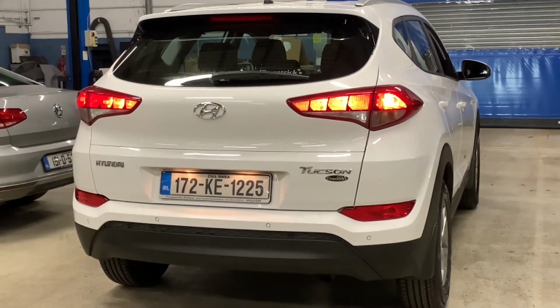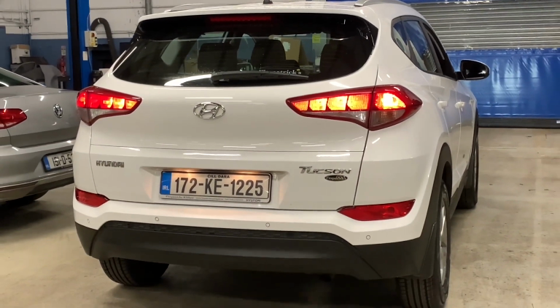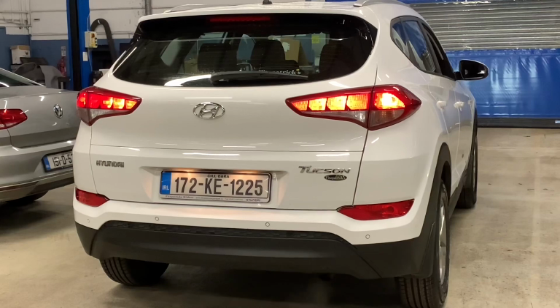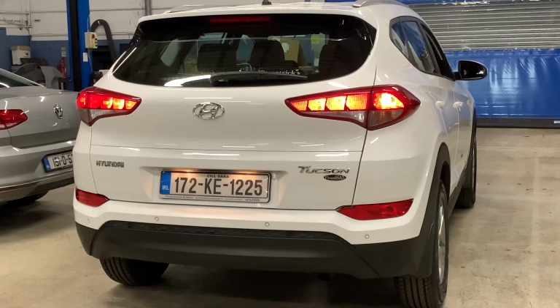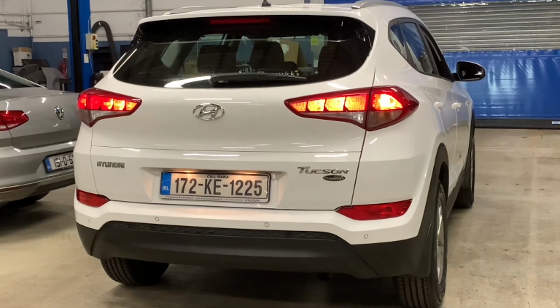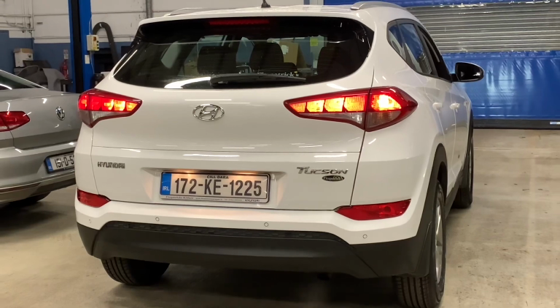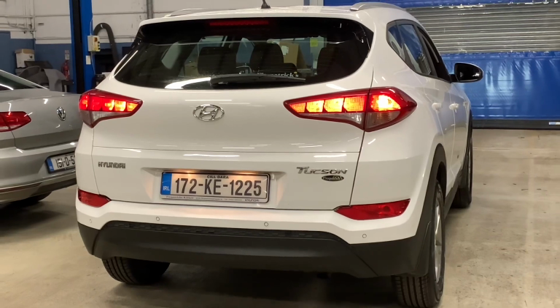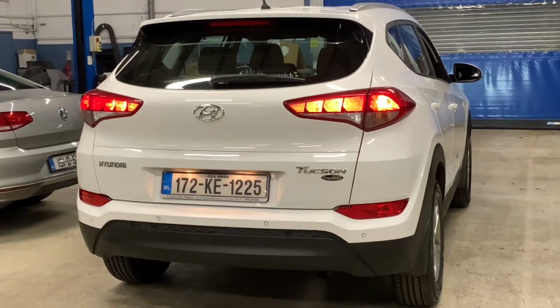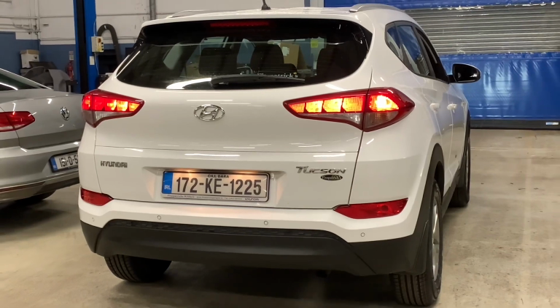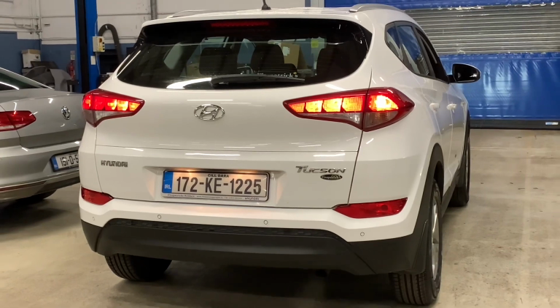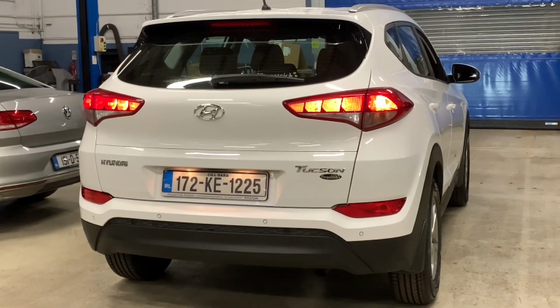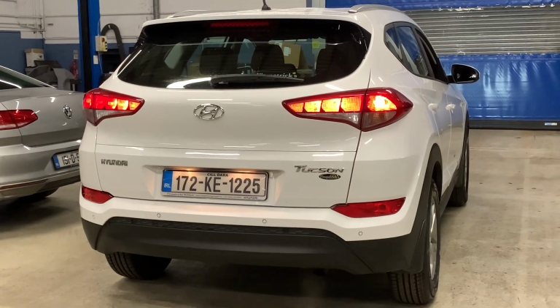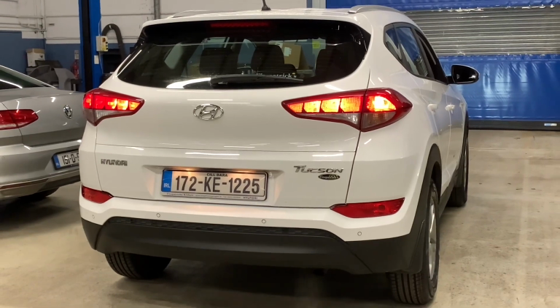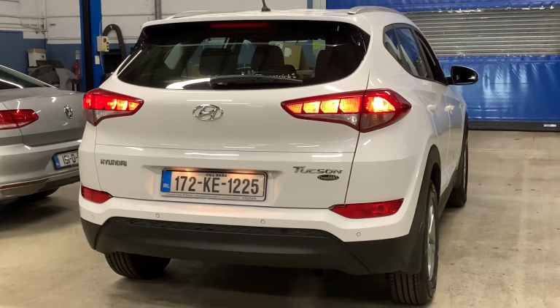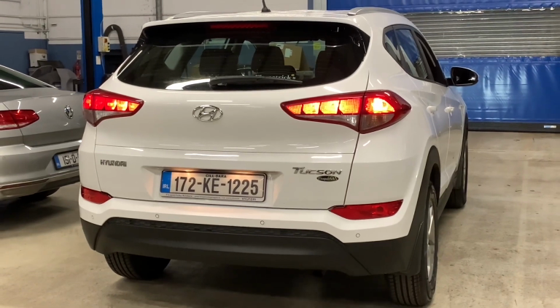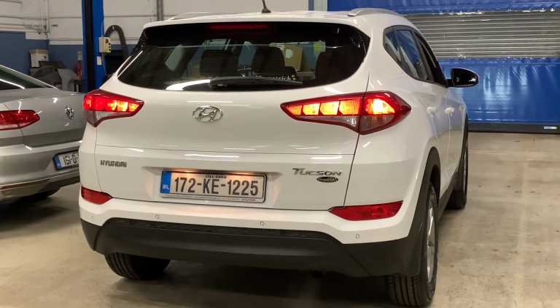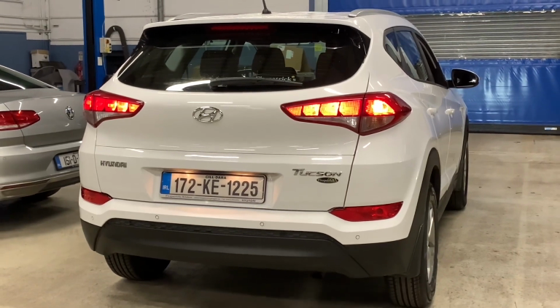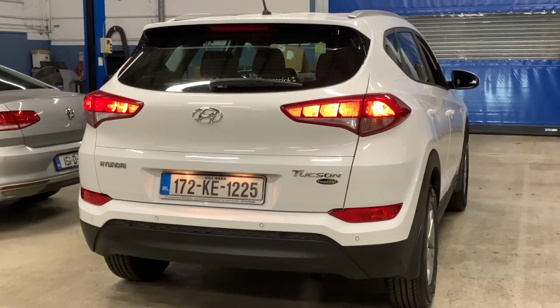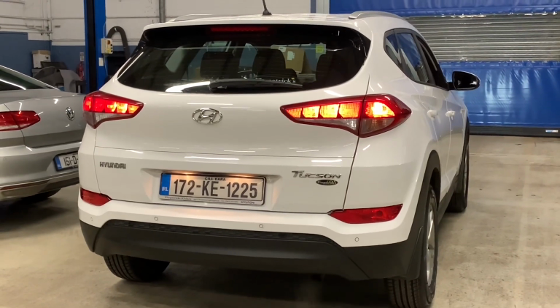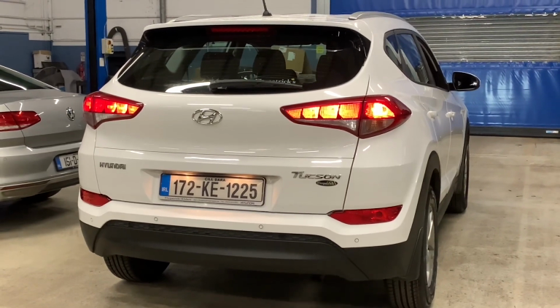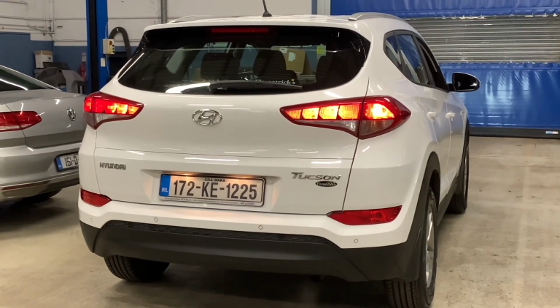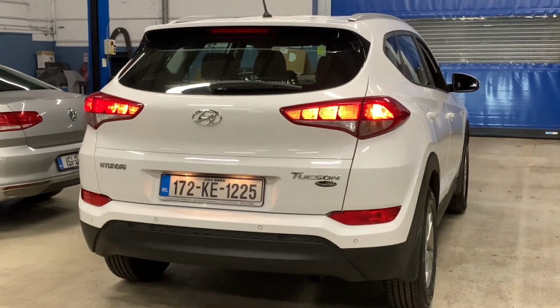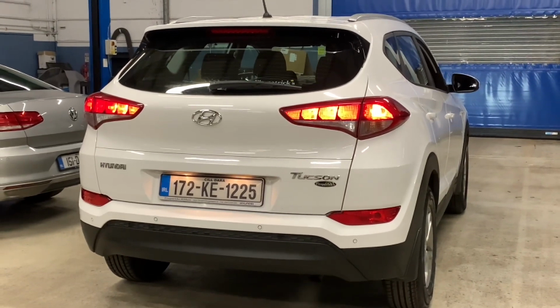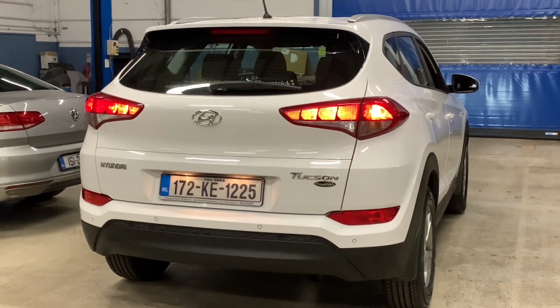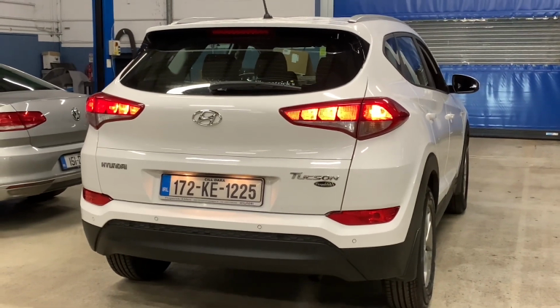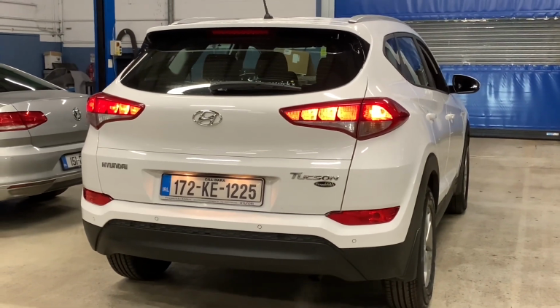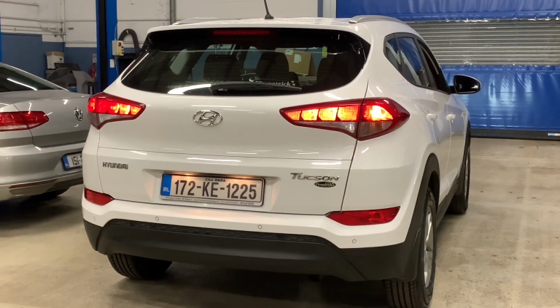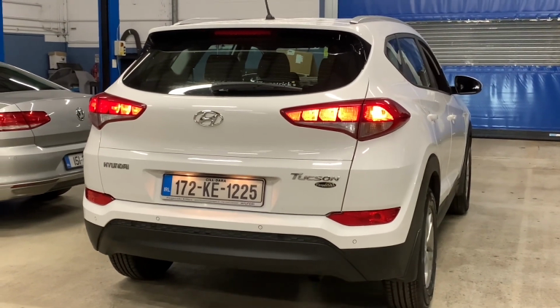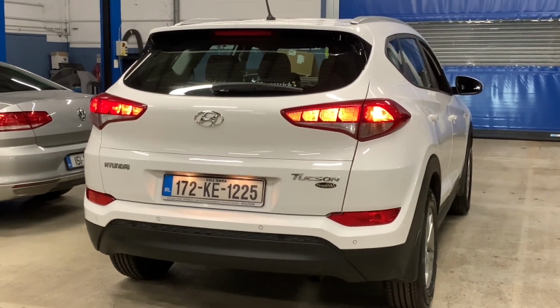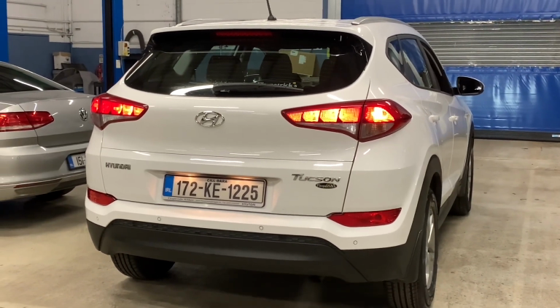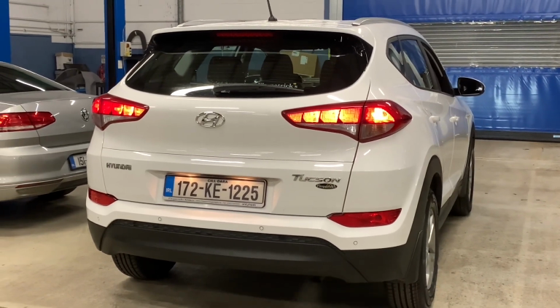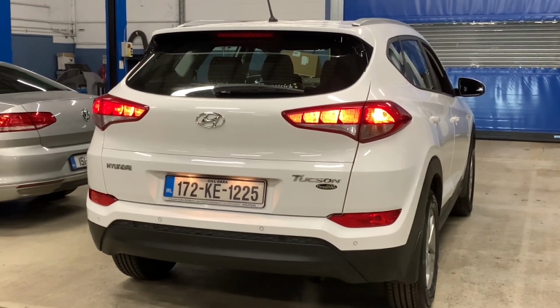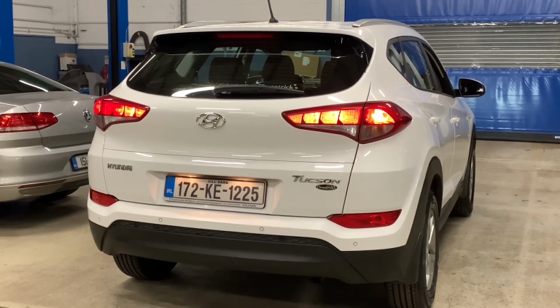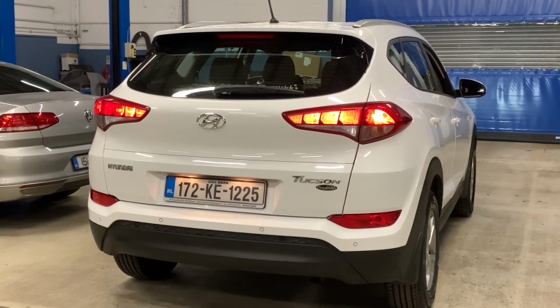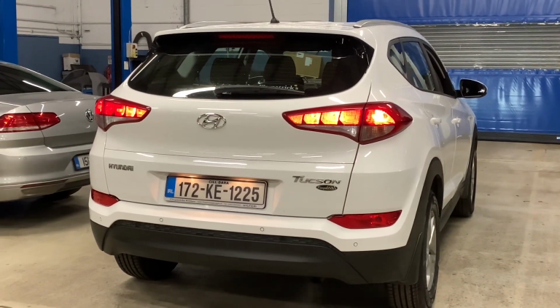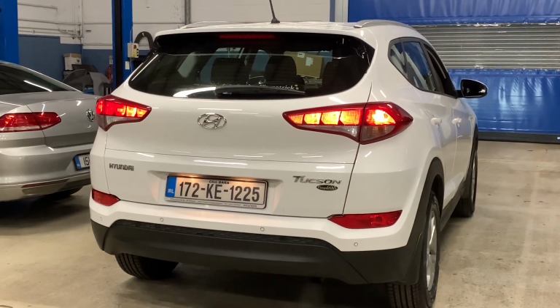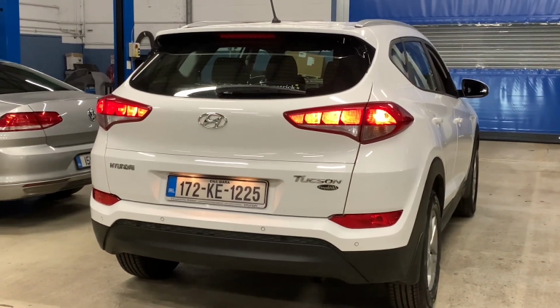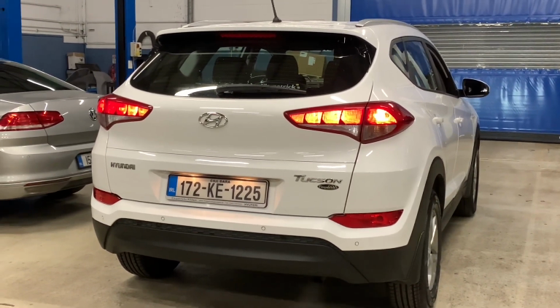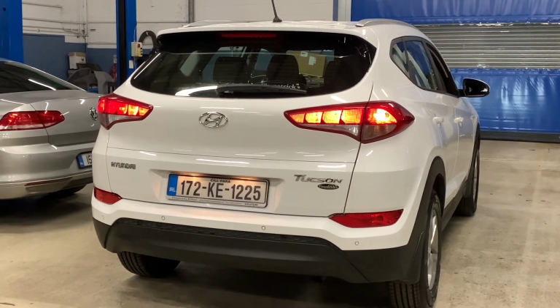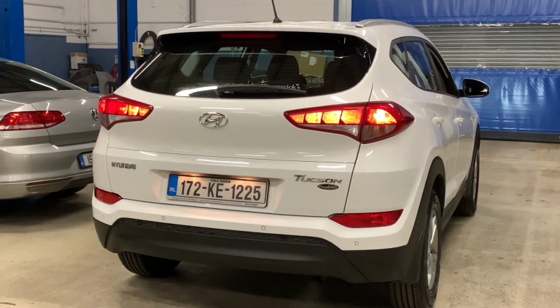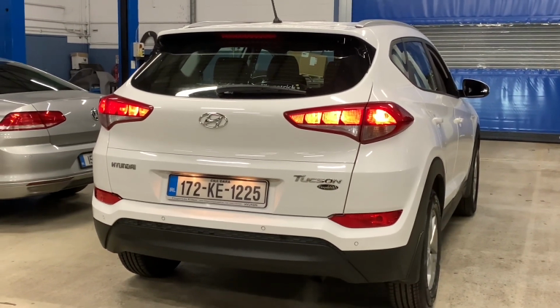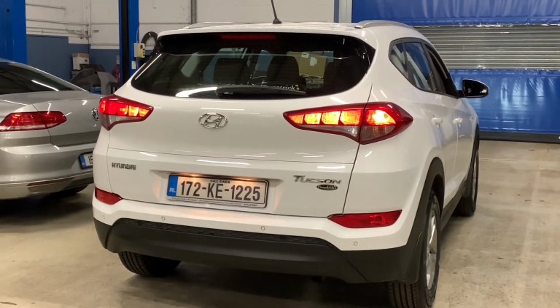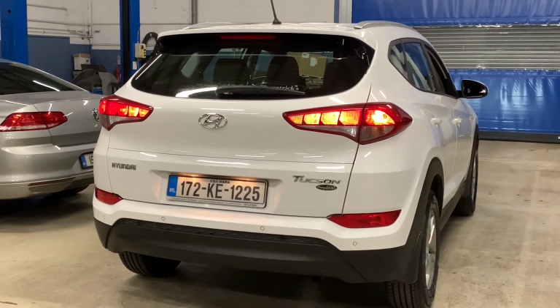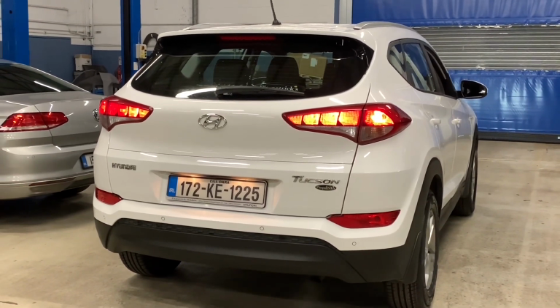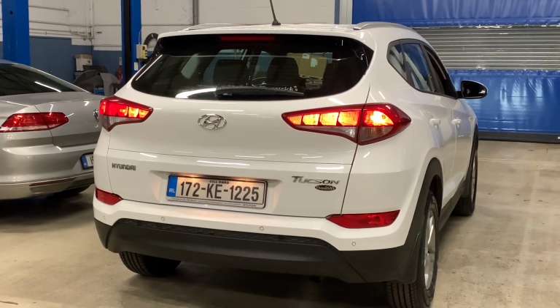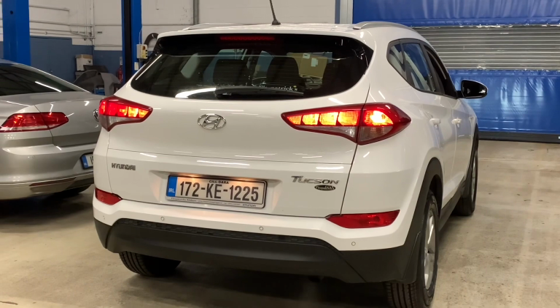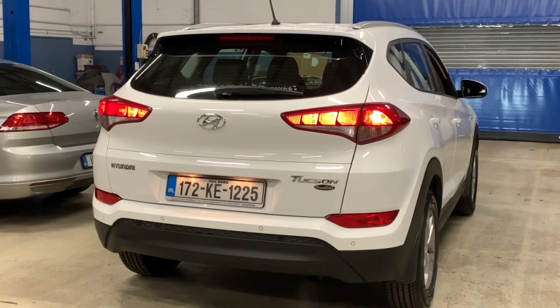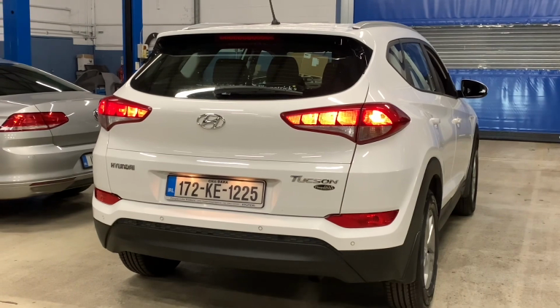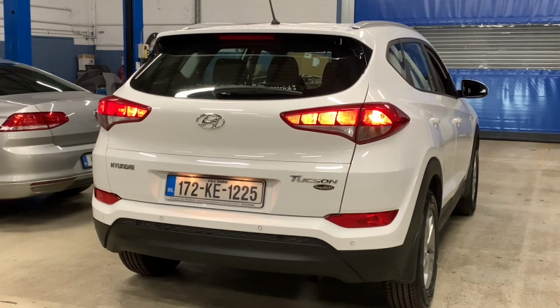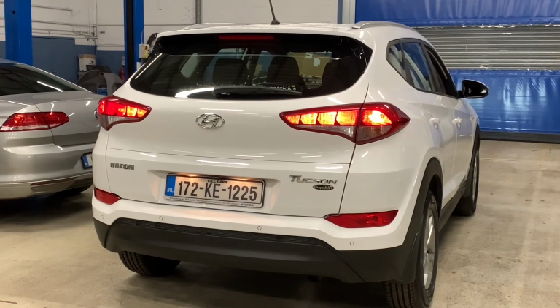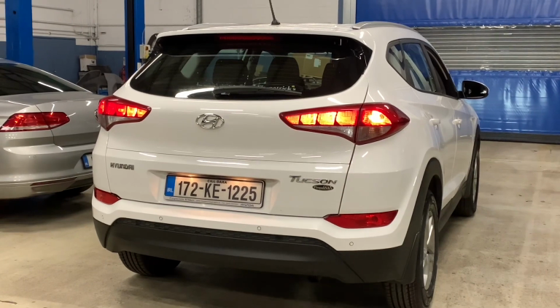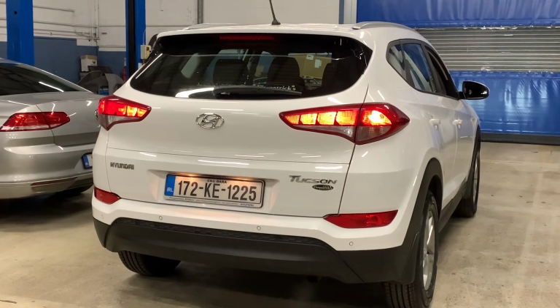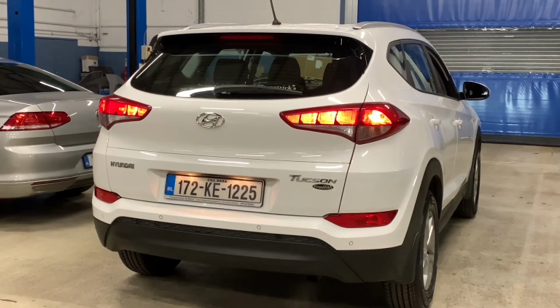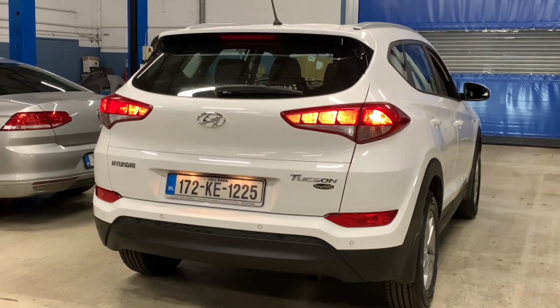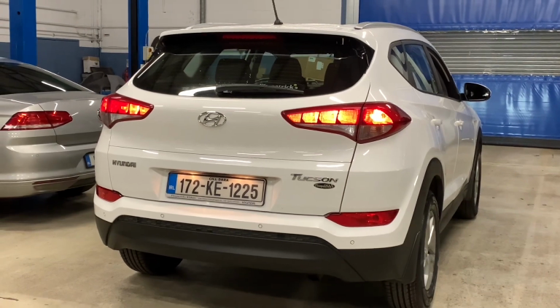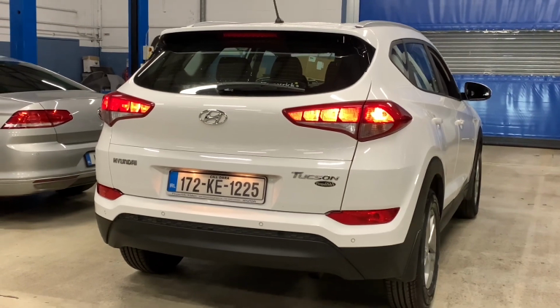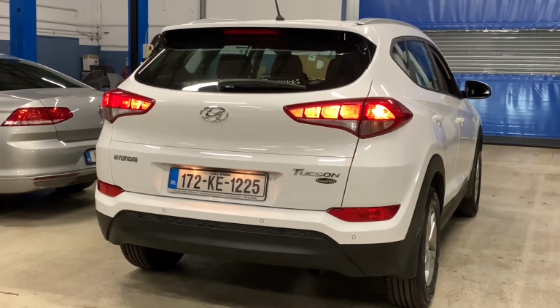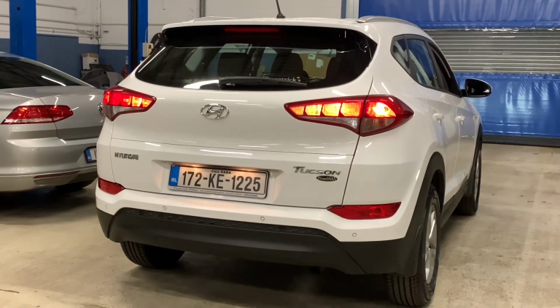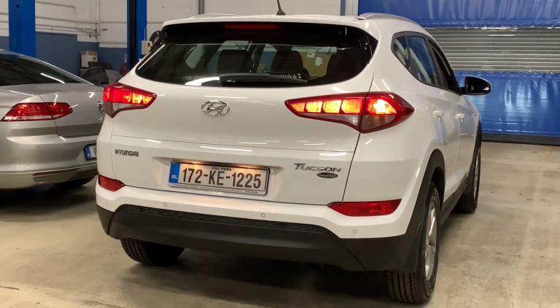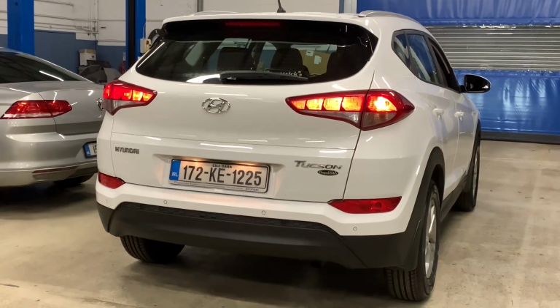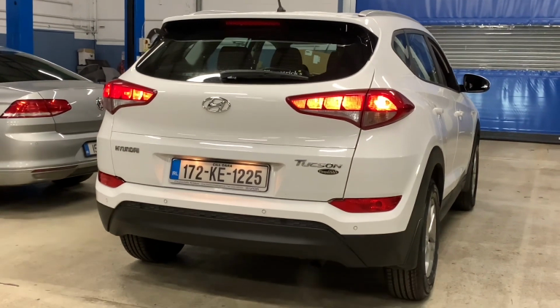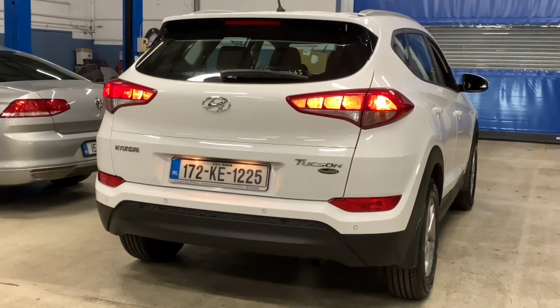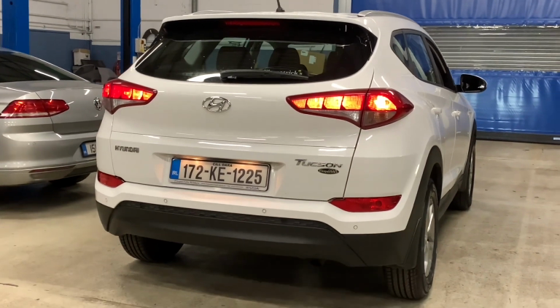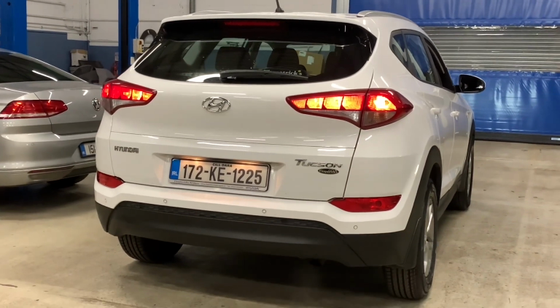Parking sensors are actually standard on the back of this car. You'll see when we get inside there's actually a good level of specification on the inside. It's just a really sharp, smart-looking vehicle.